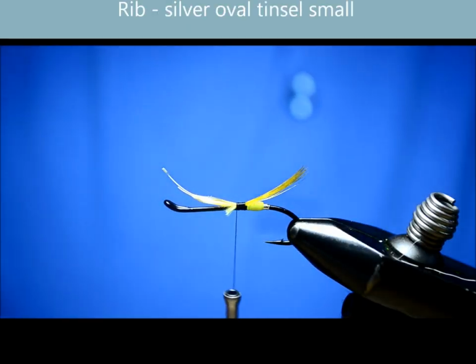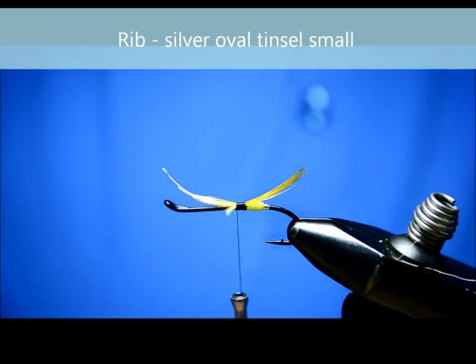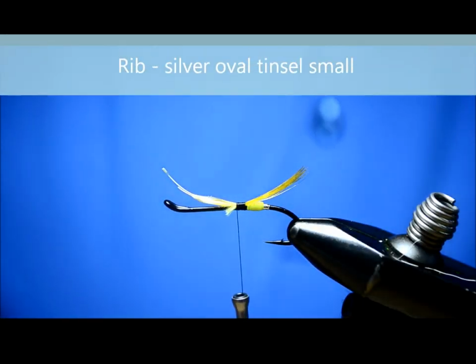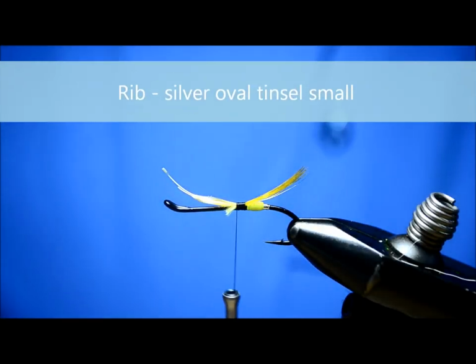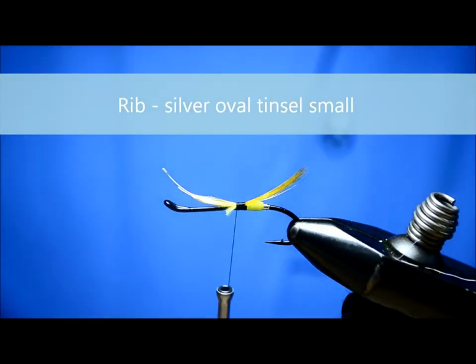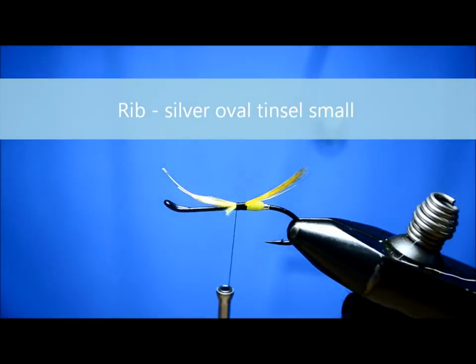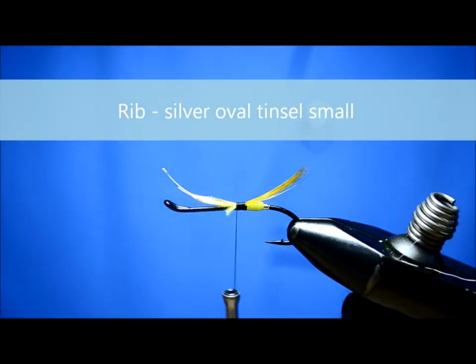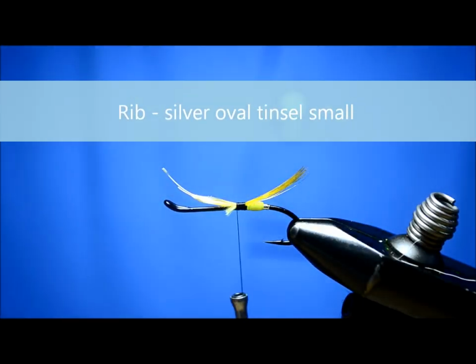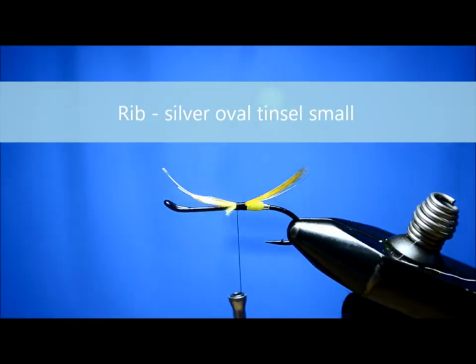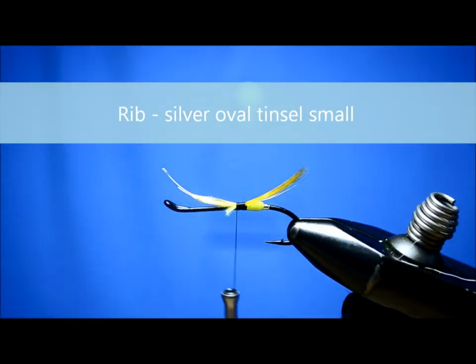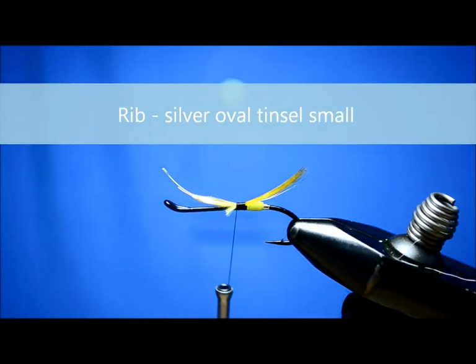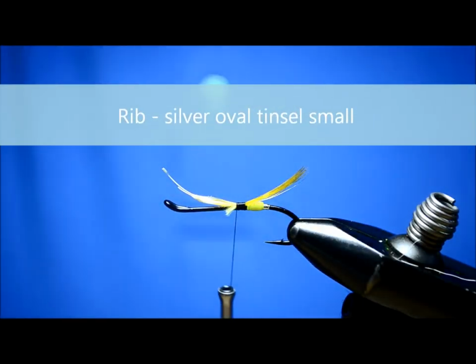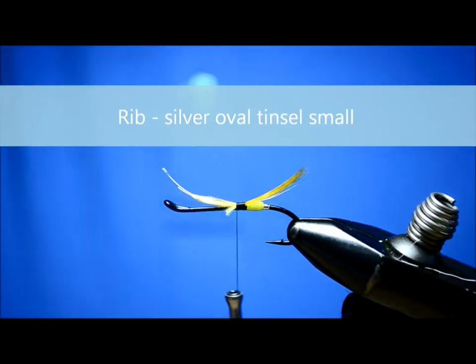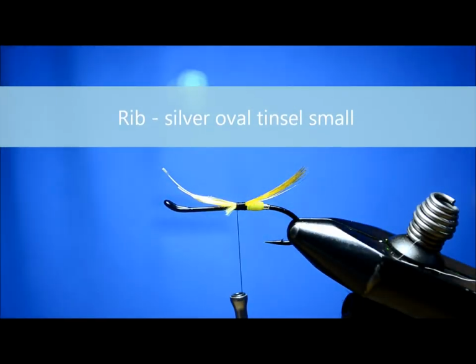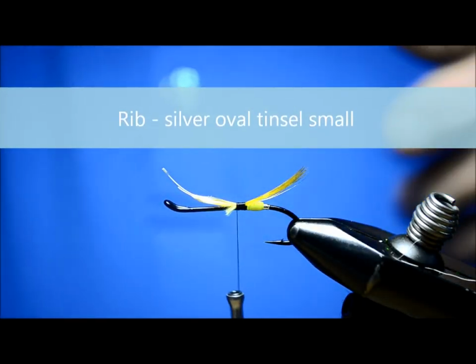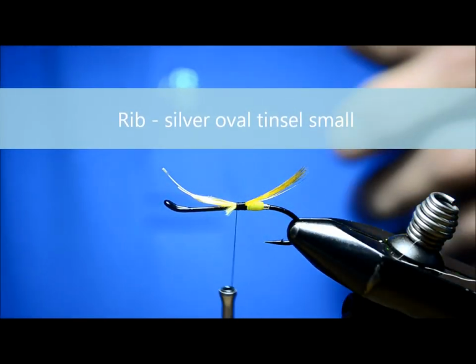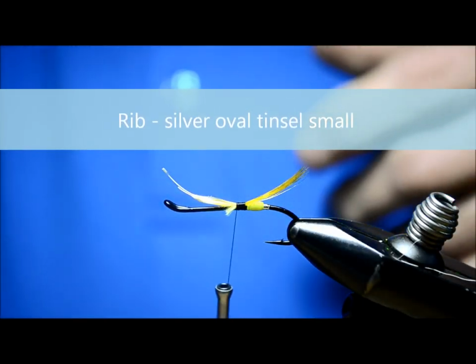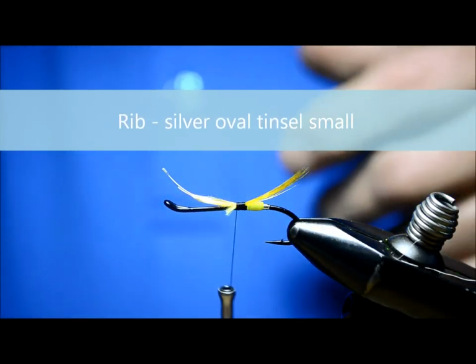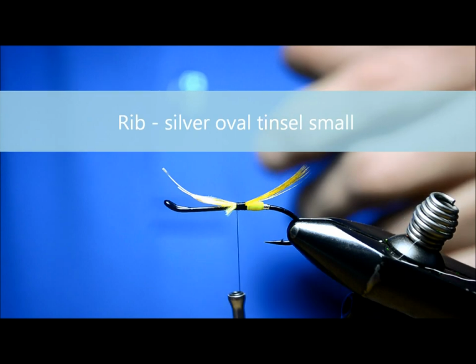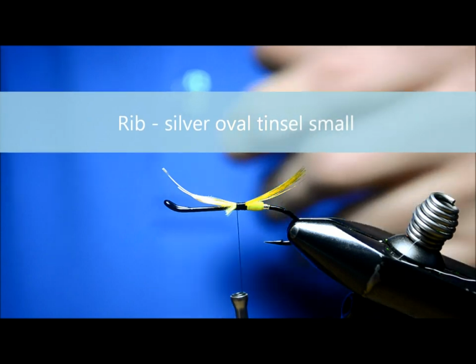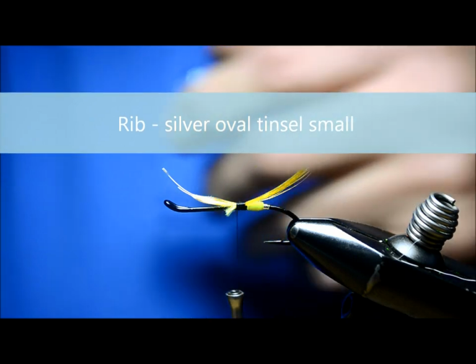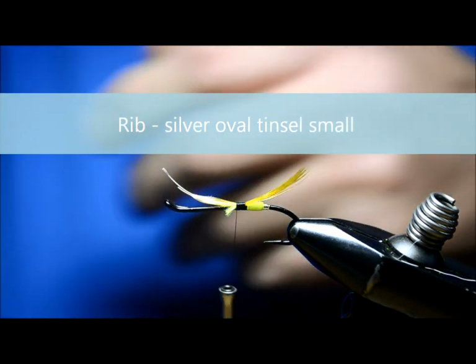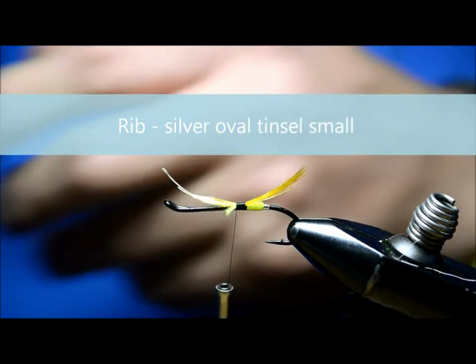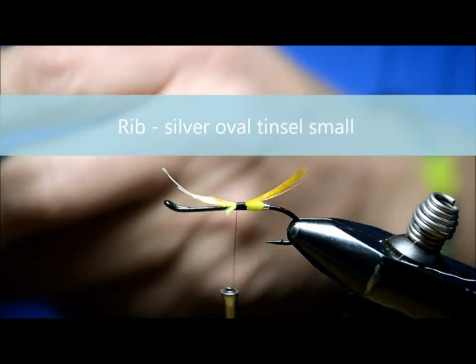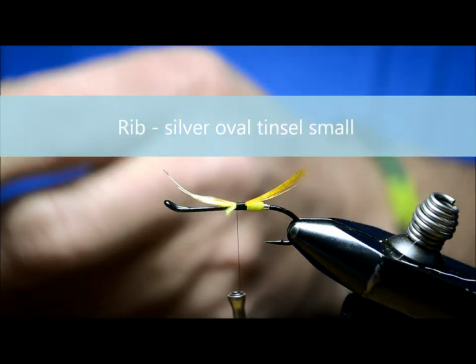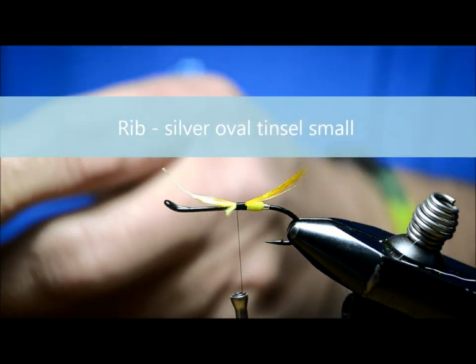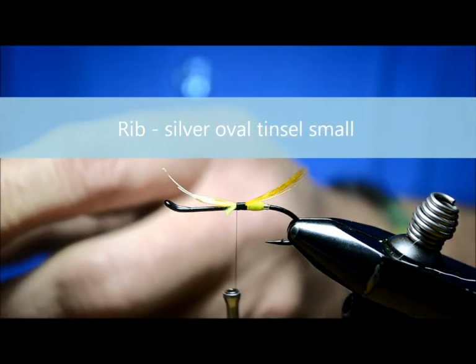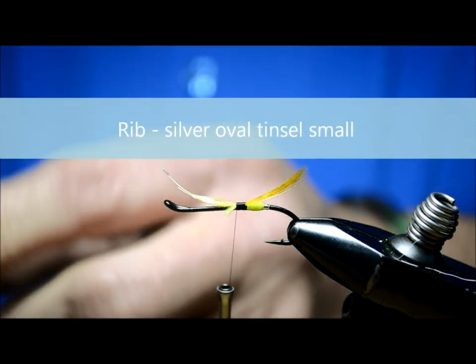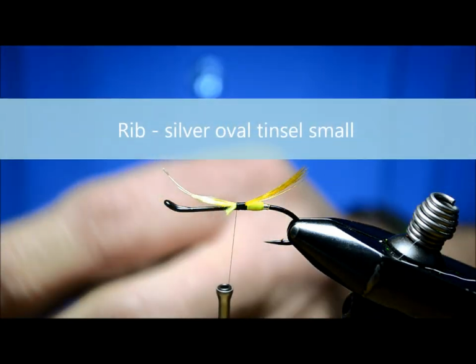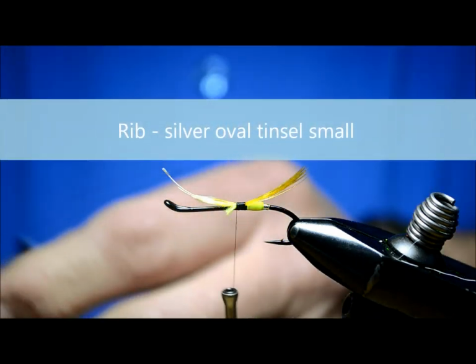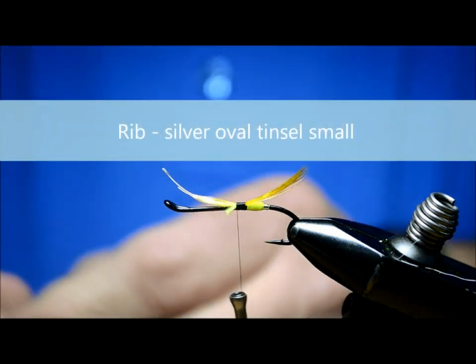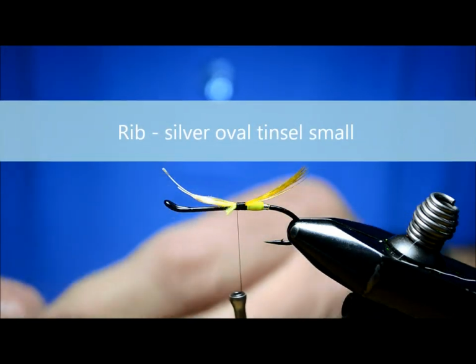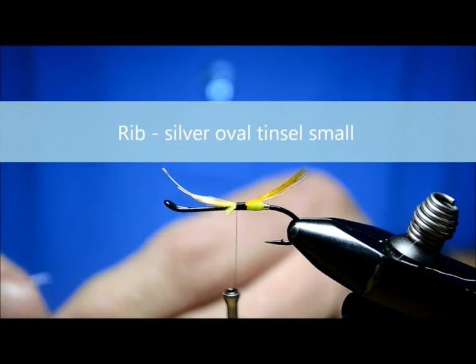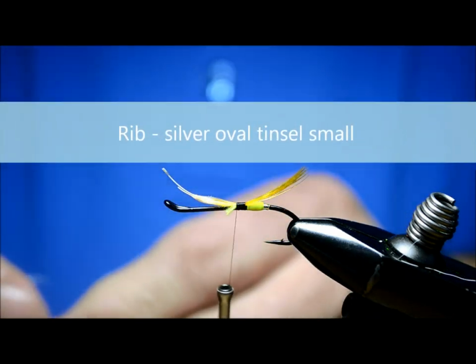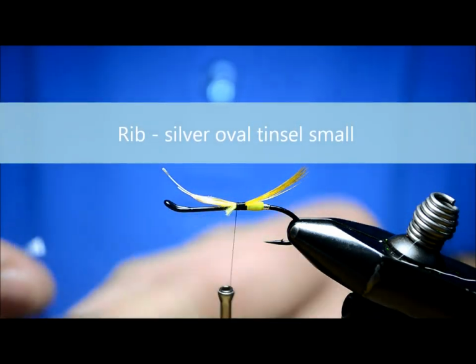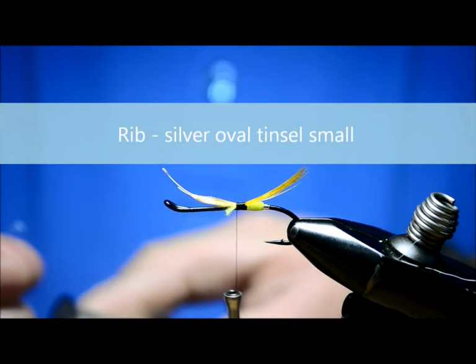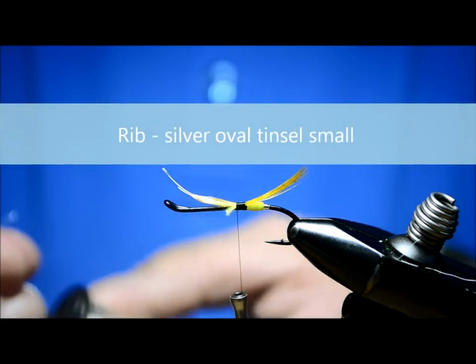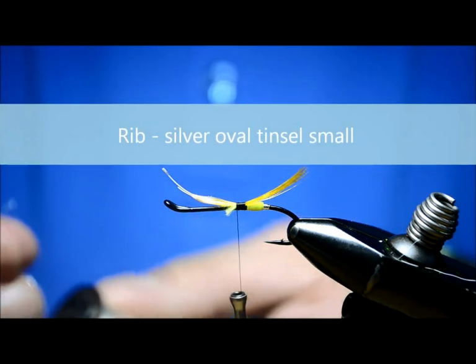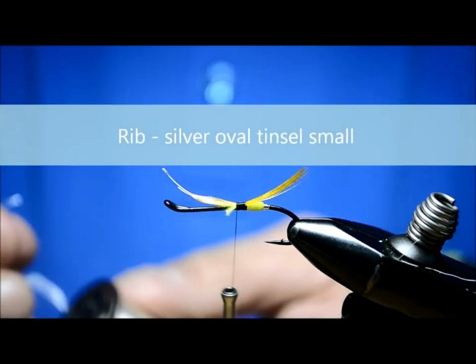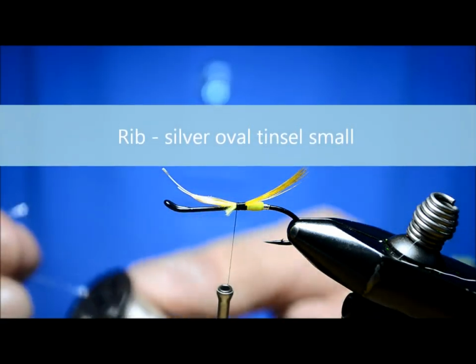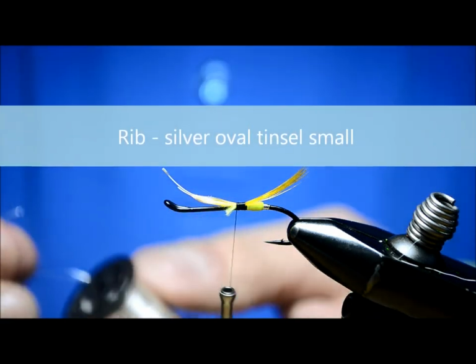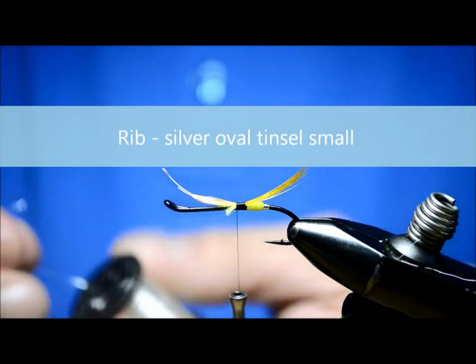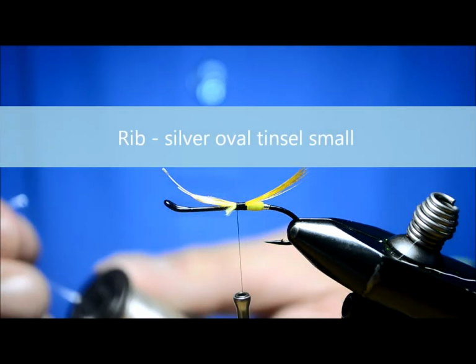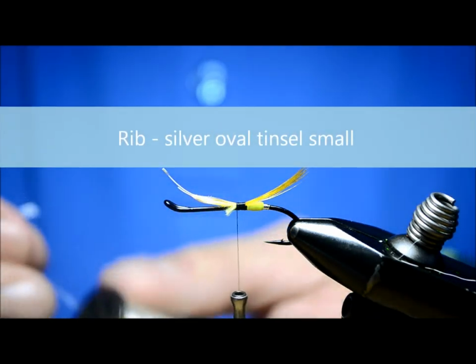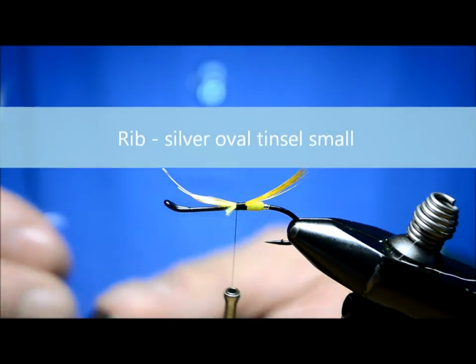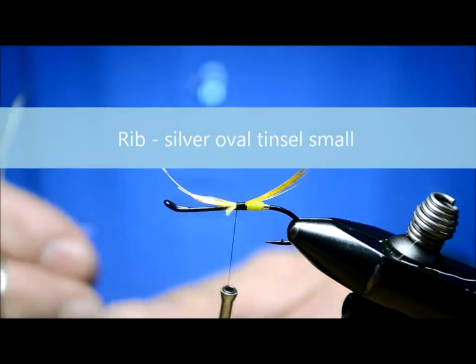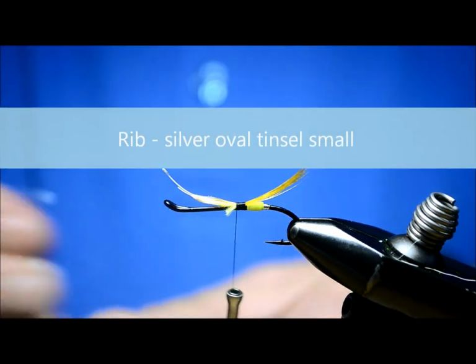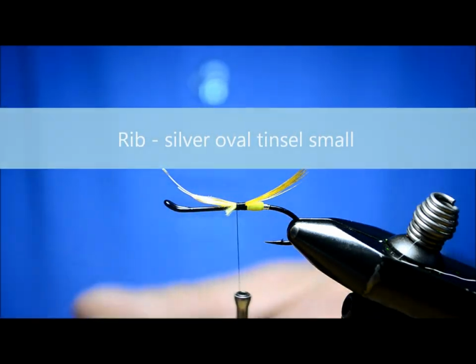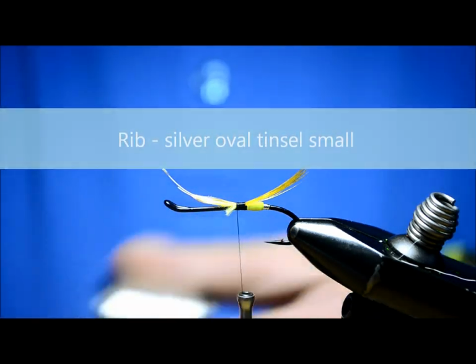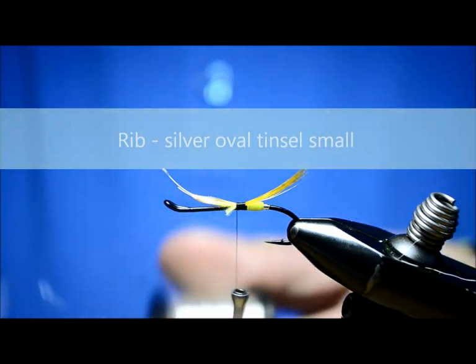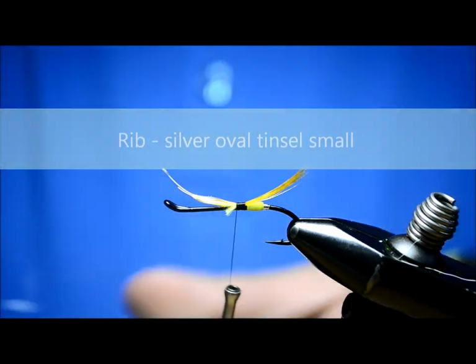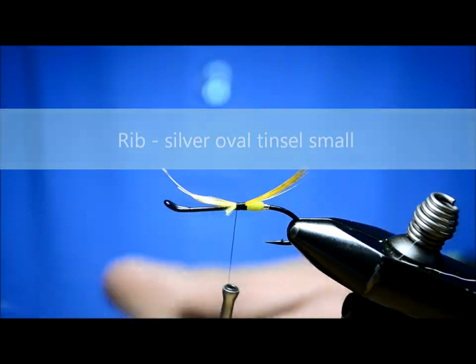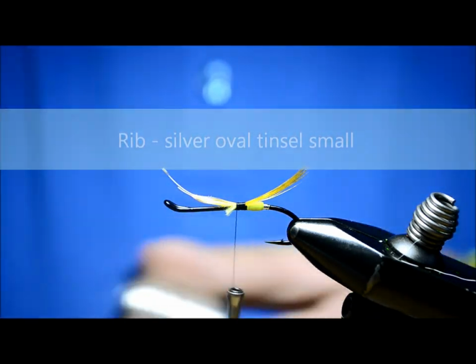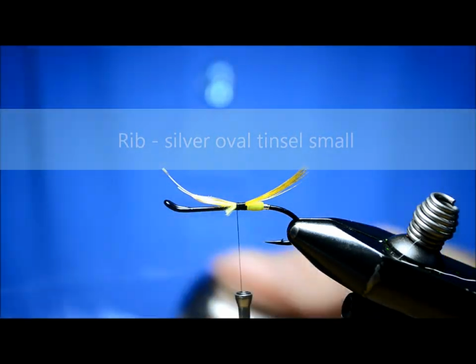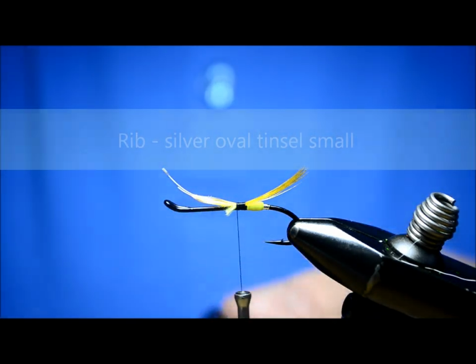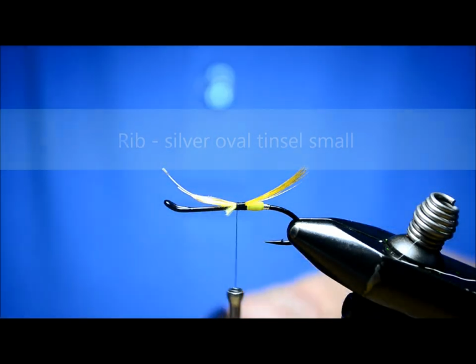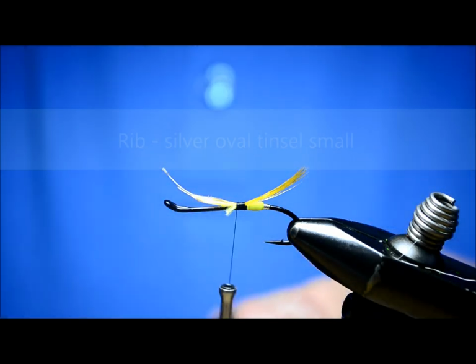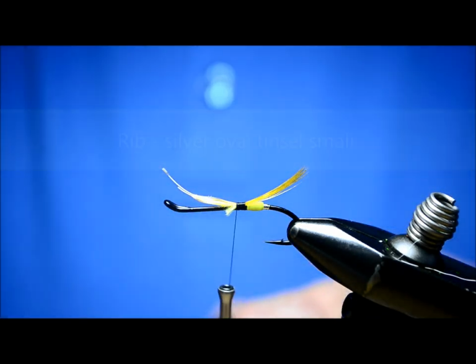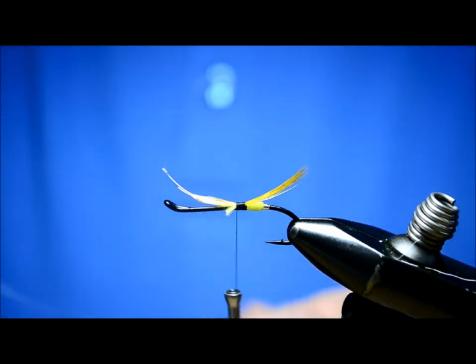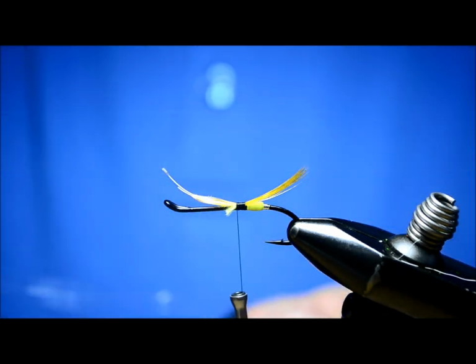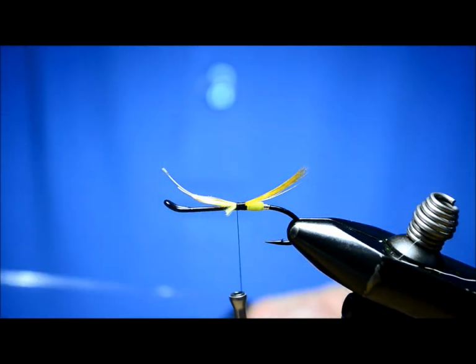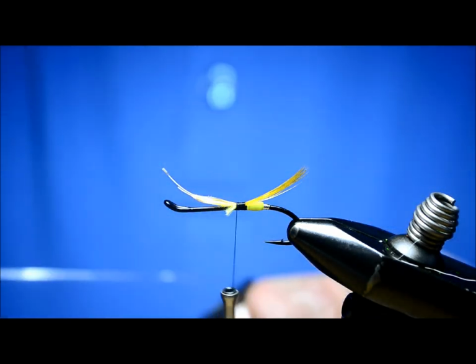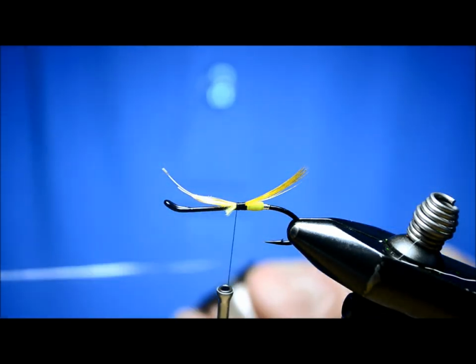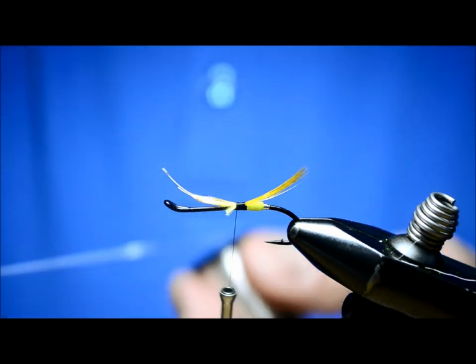Now the rib on this fly — I'm just going to use a silver oval, size small uni tinsel.